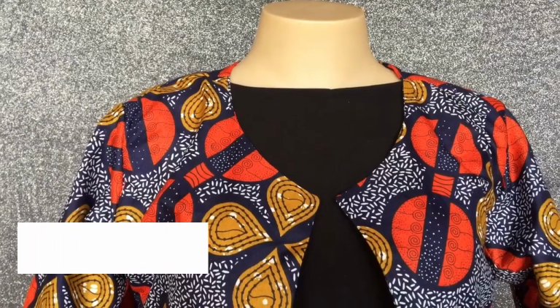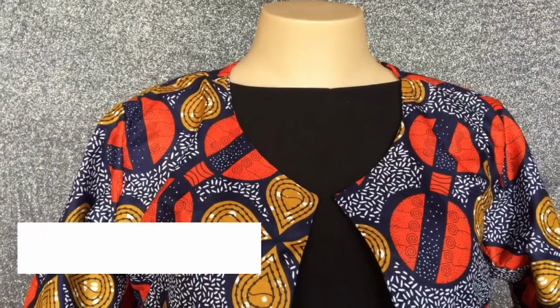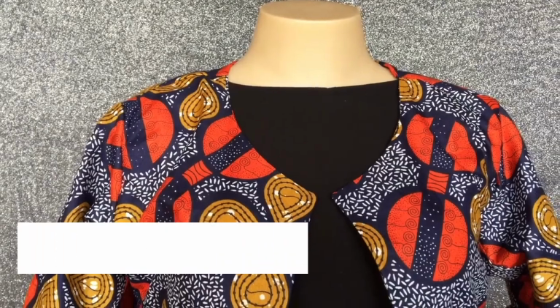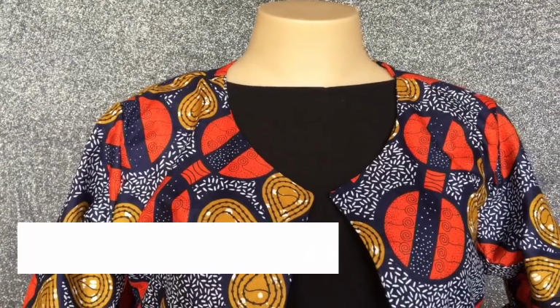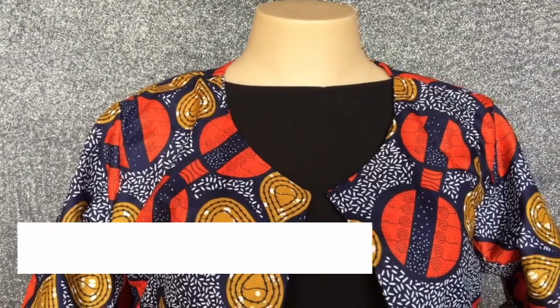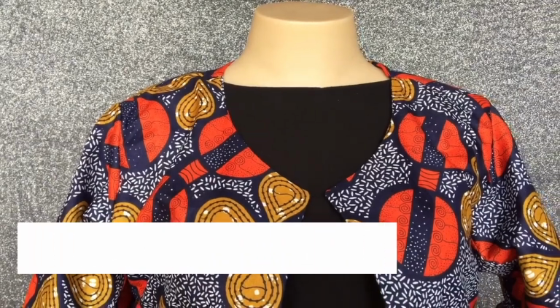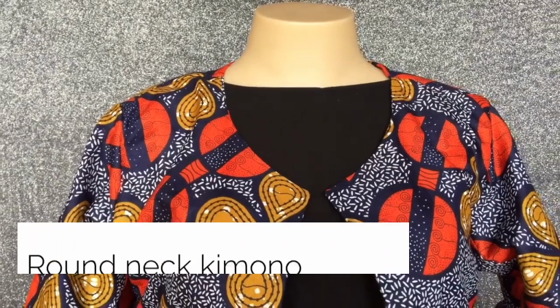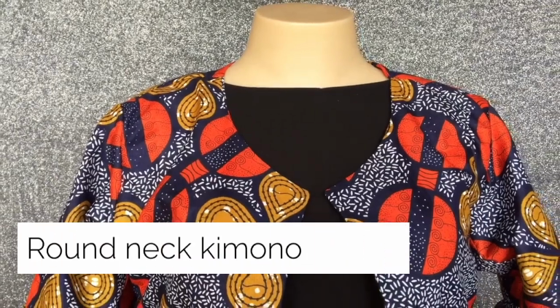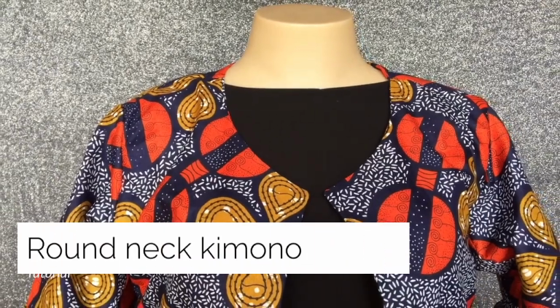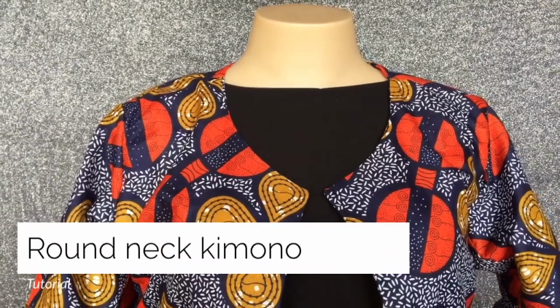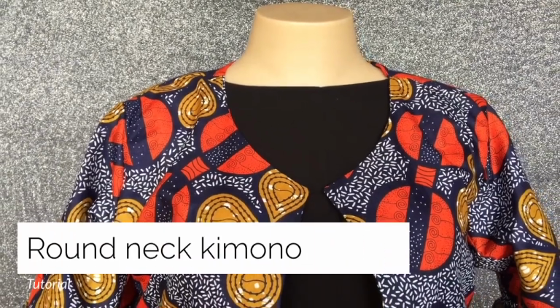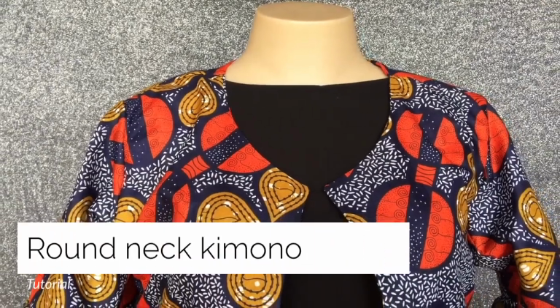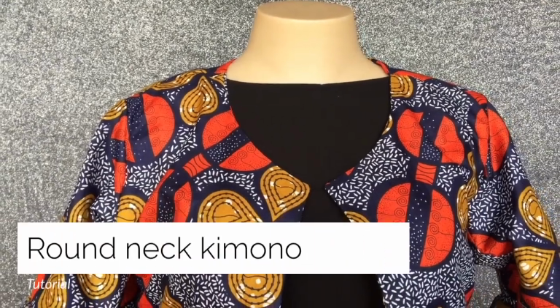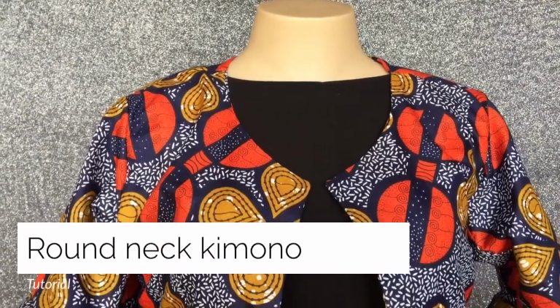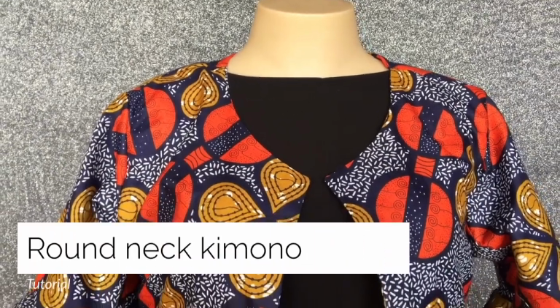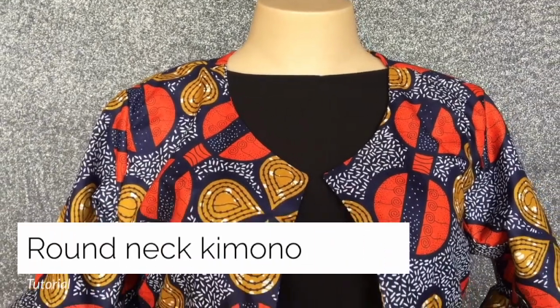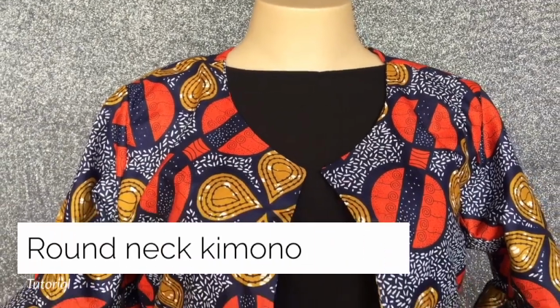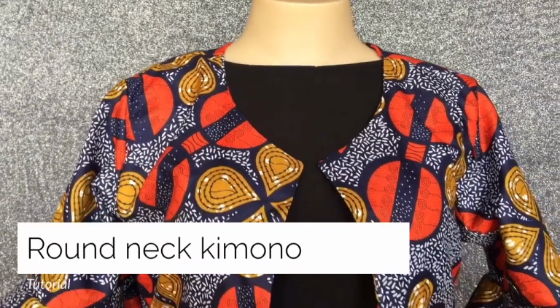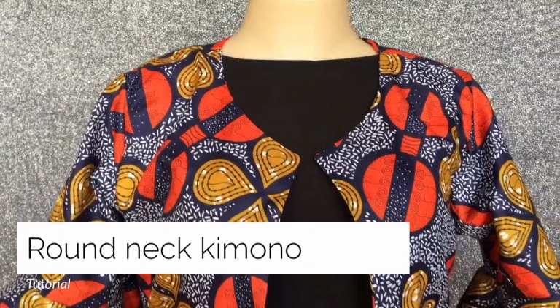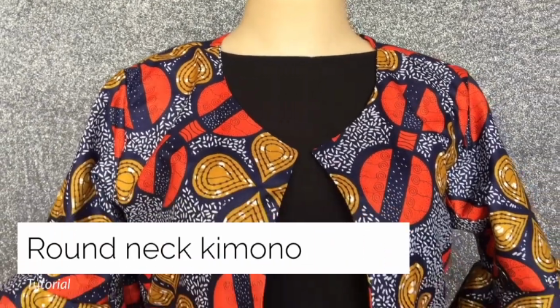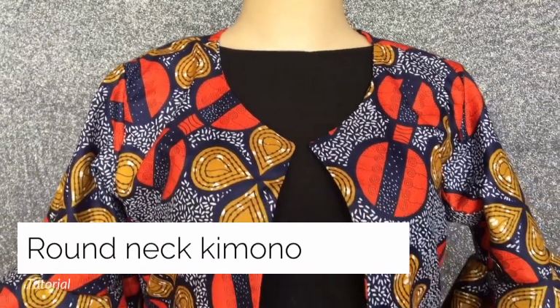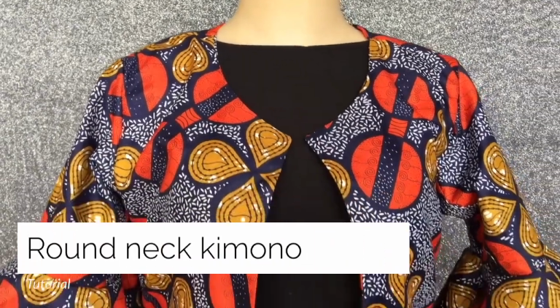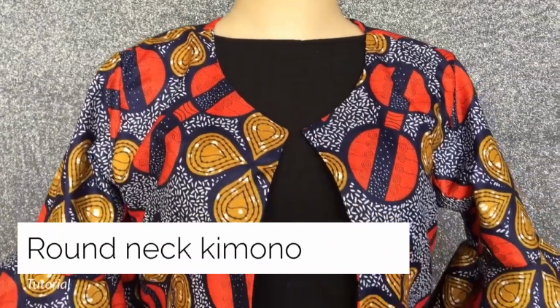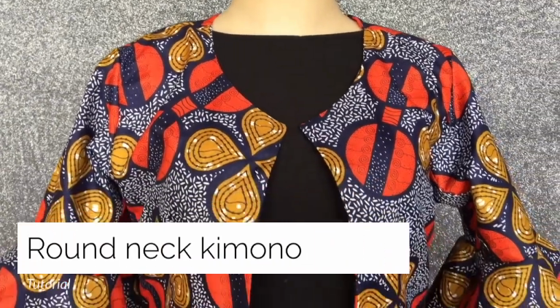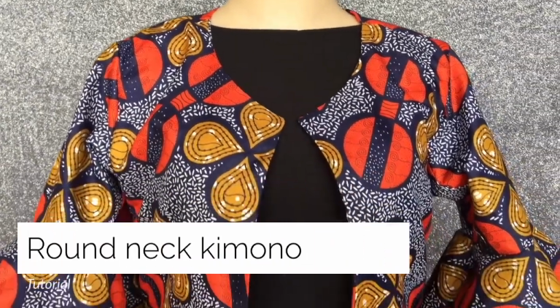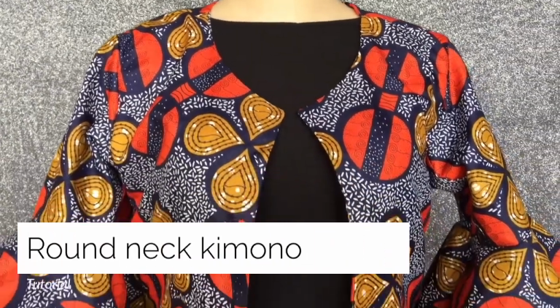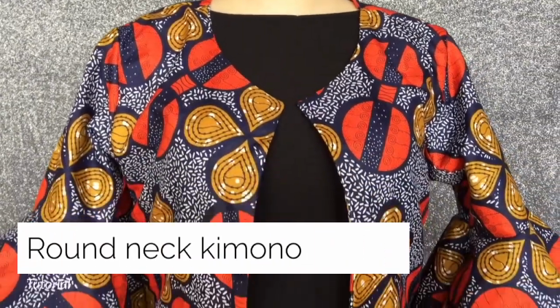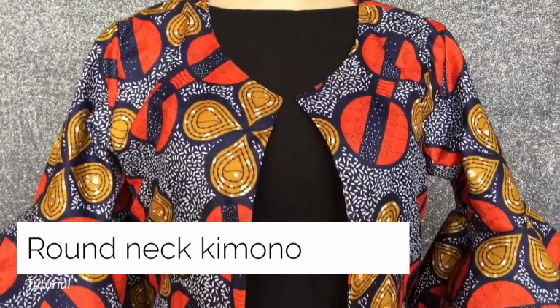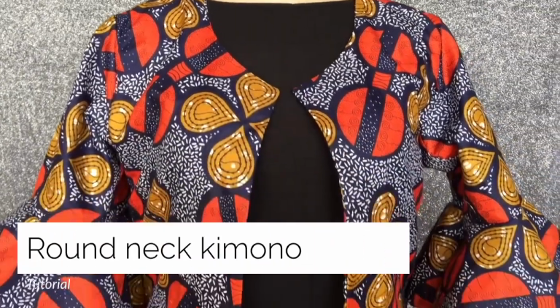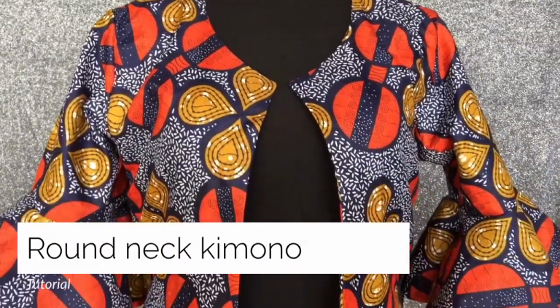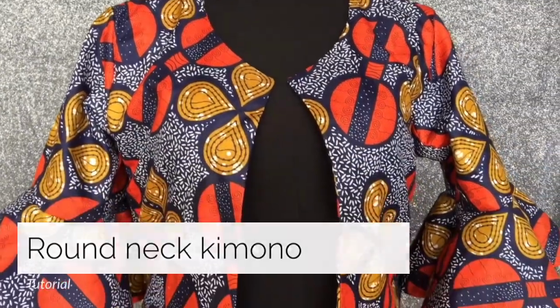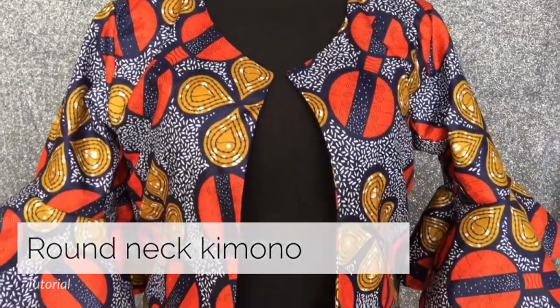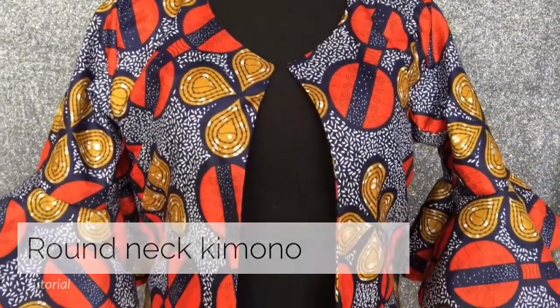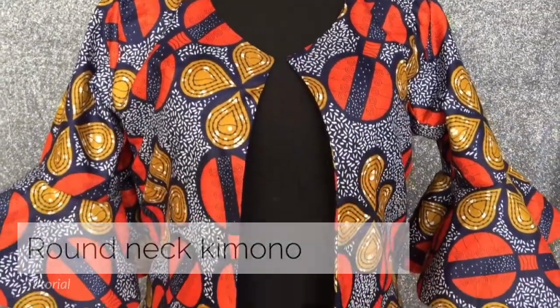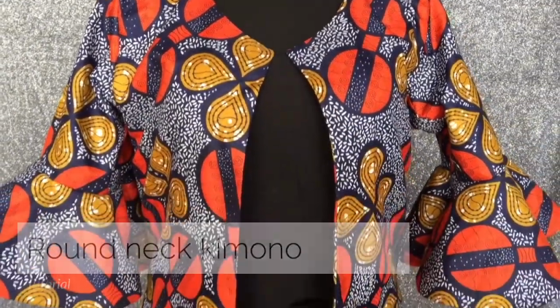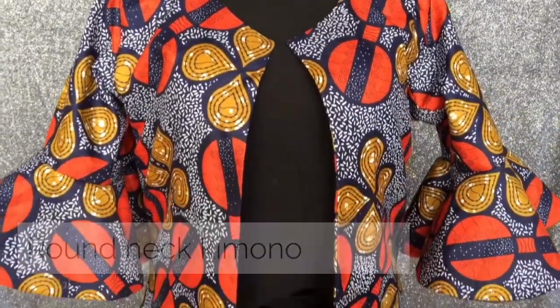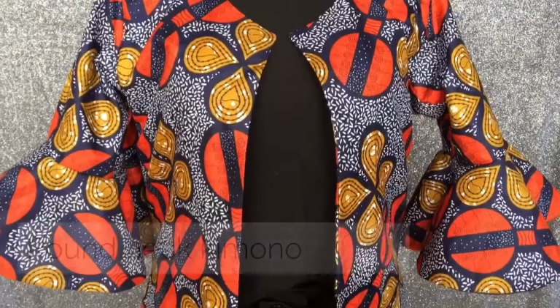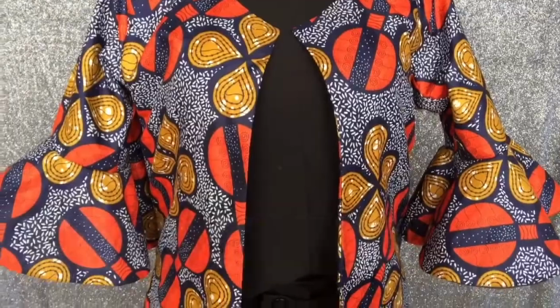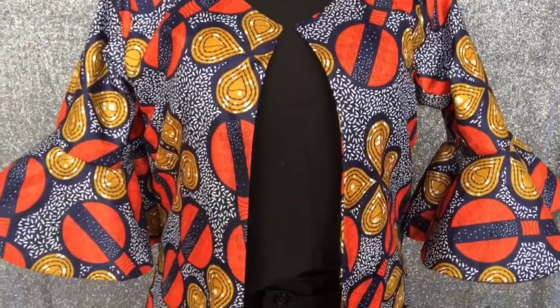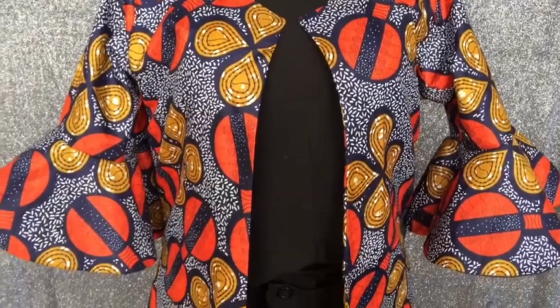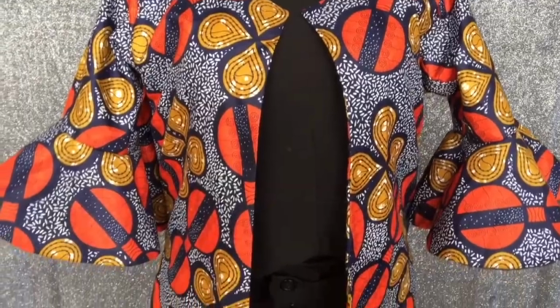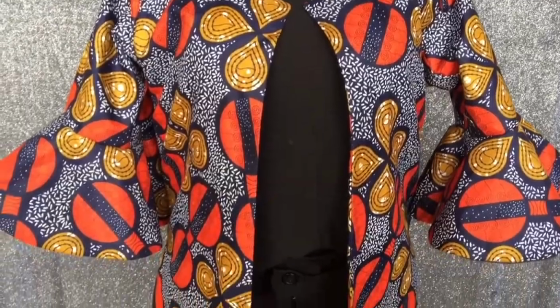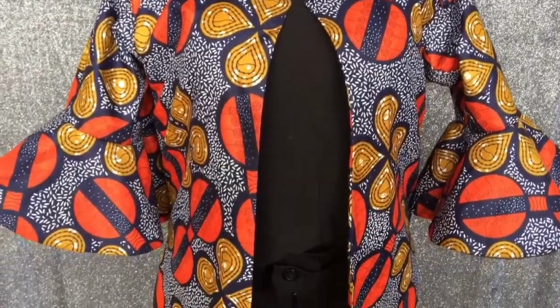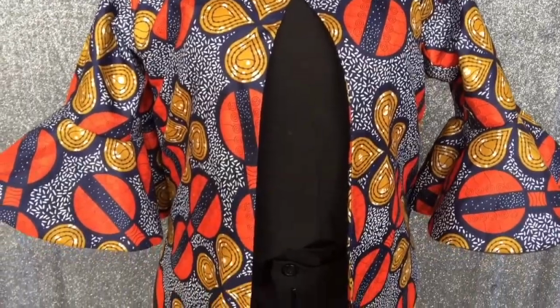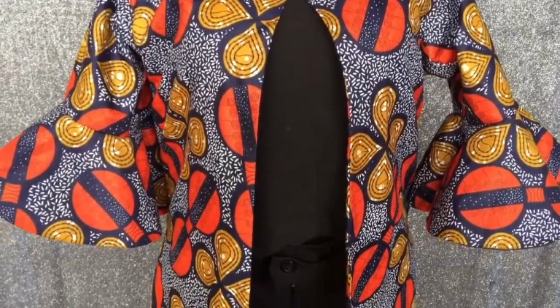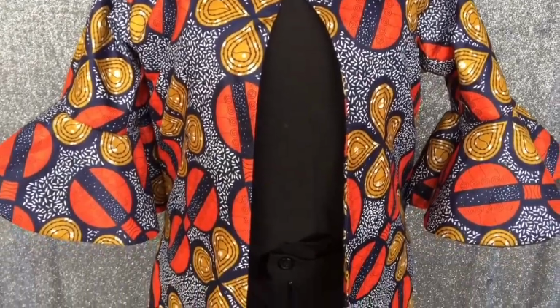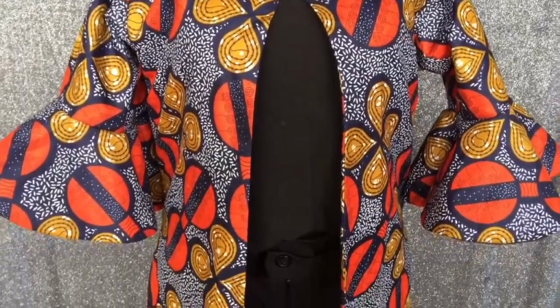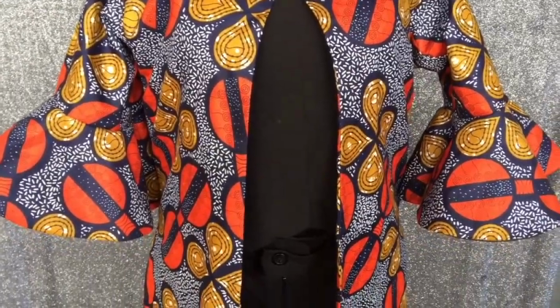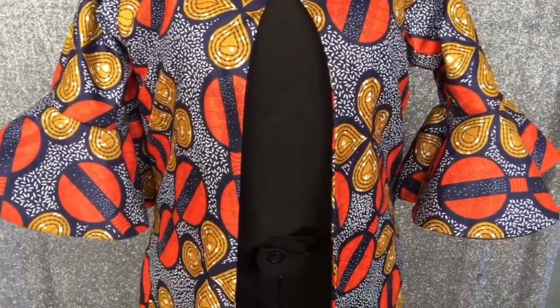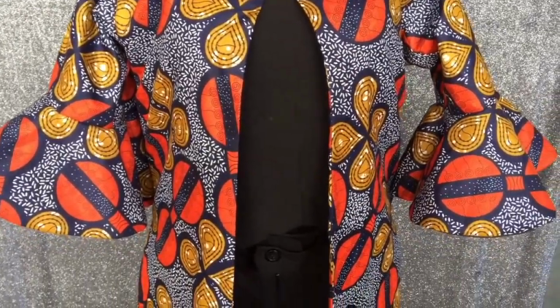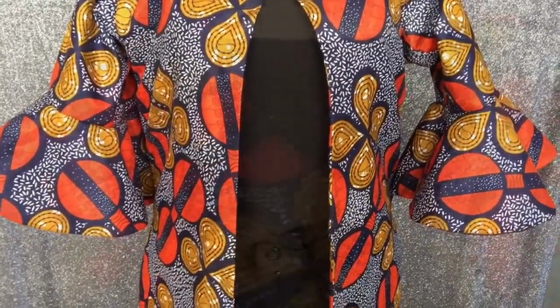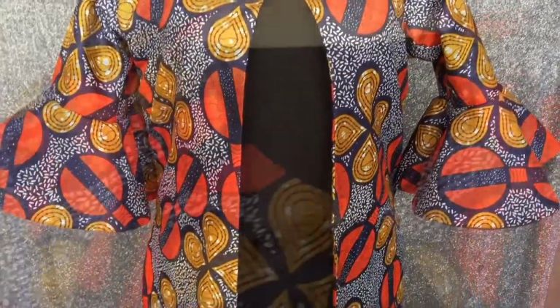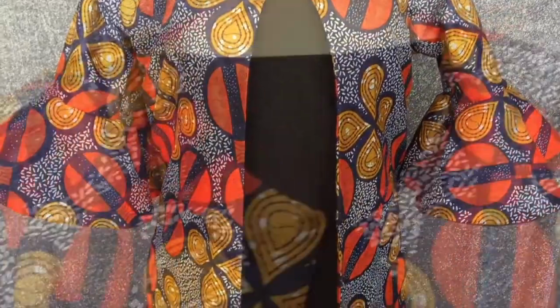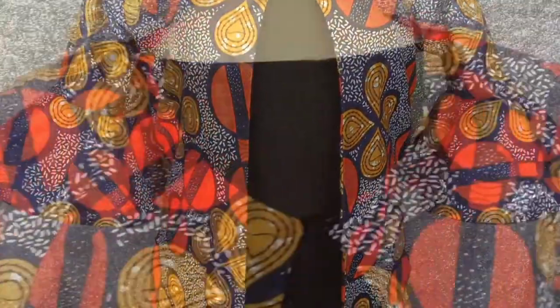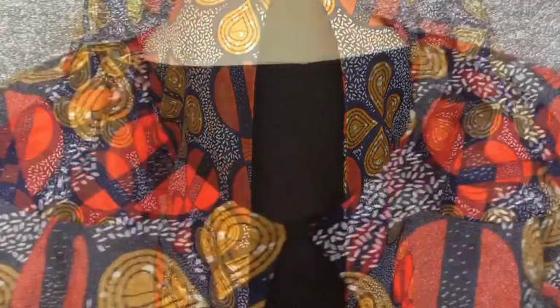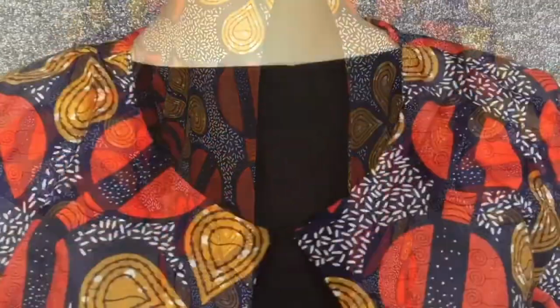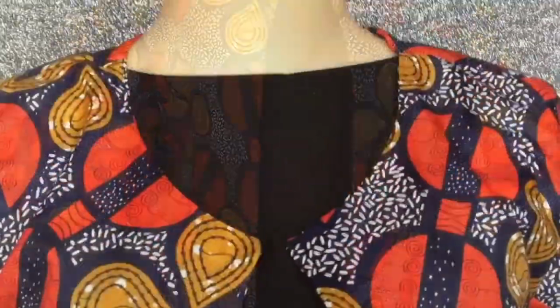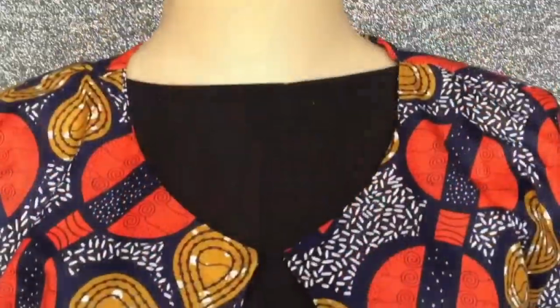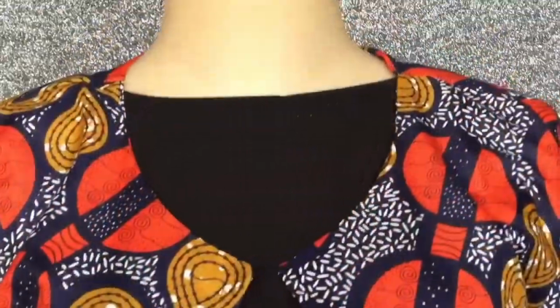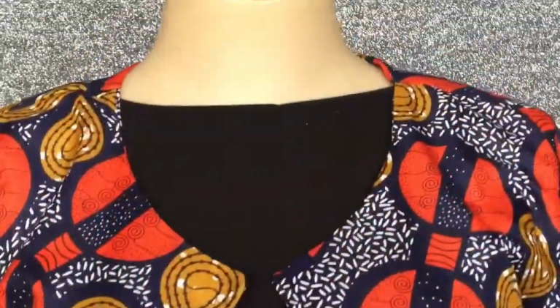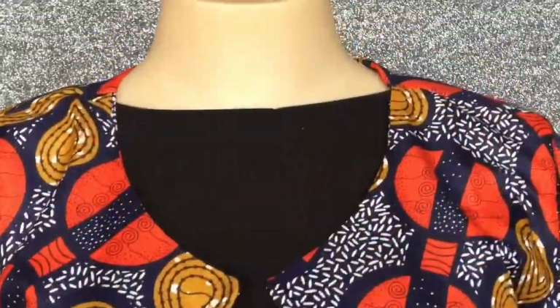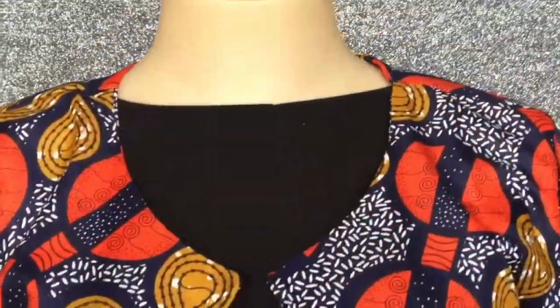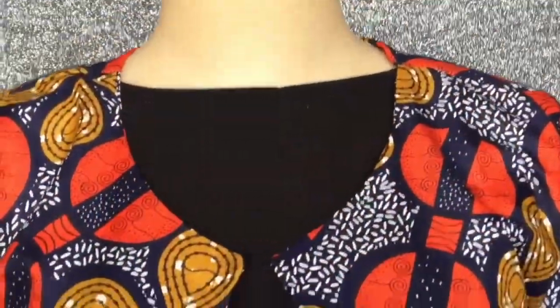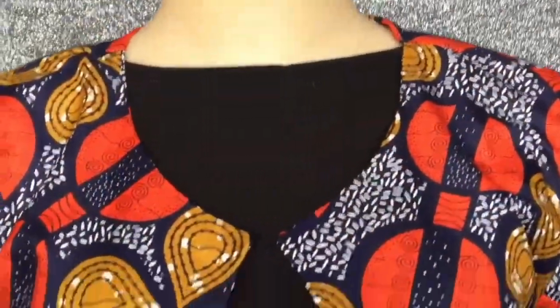Hello and welcome to another video. In this tutorial I will be sharing how to make a round neck kimono.